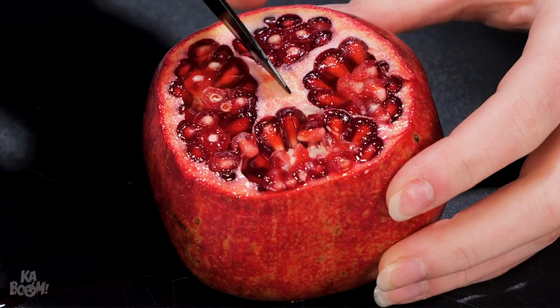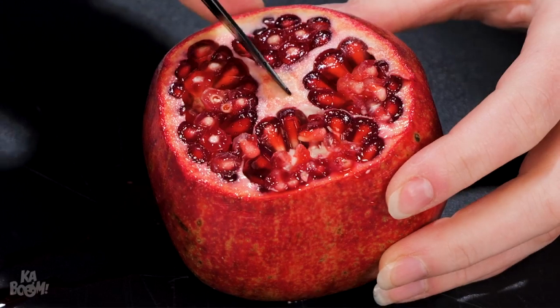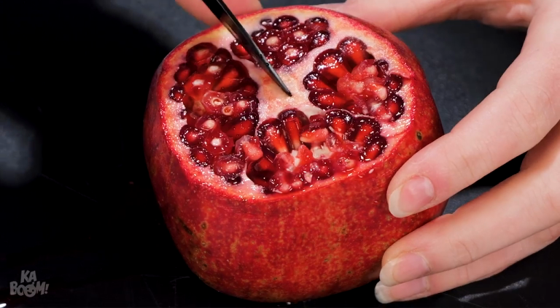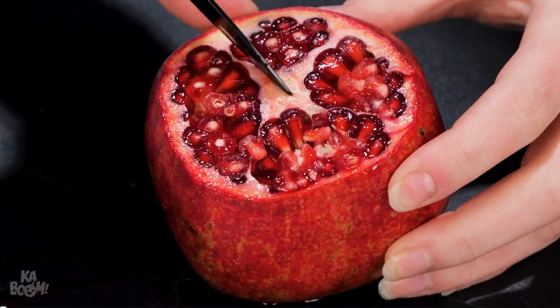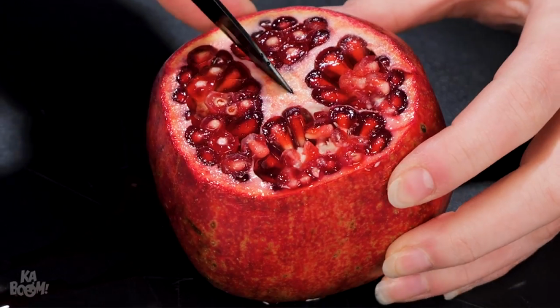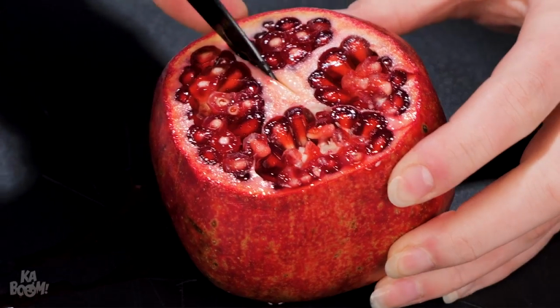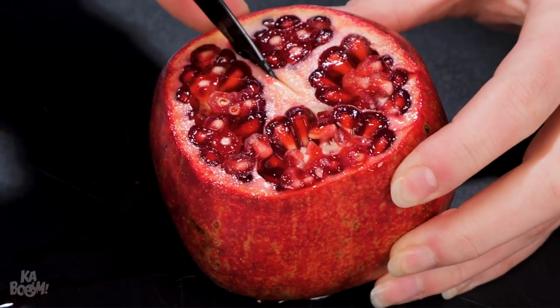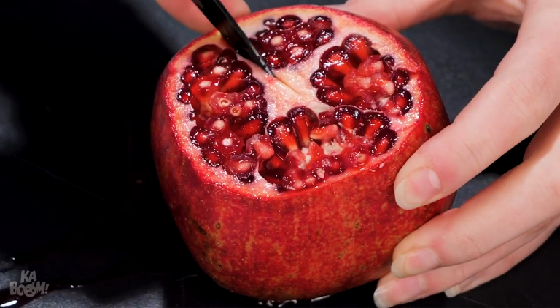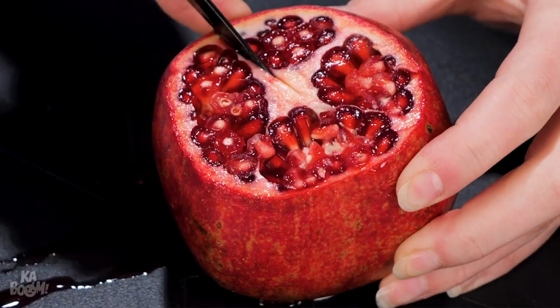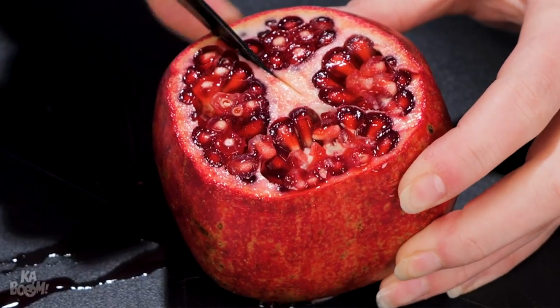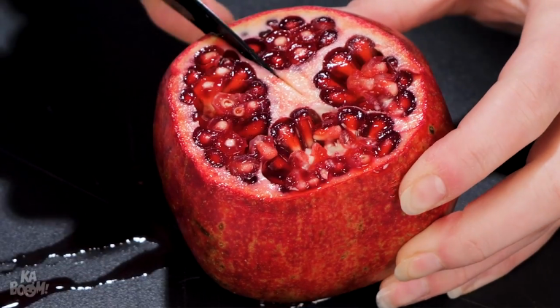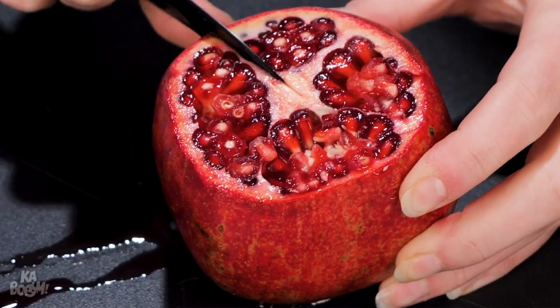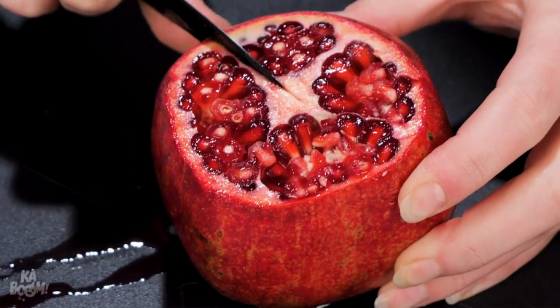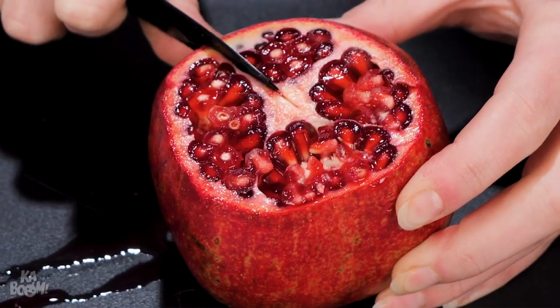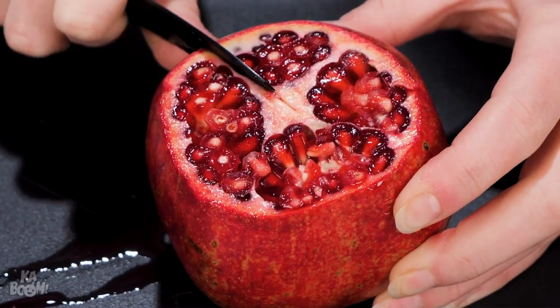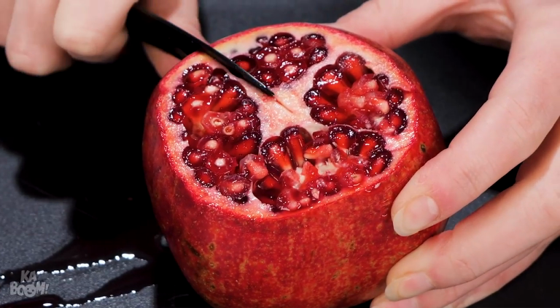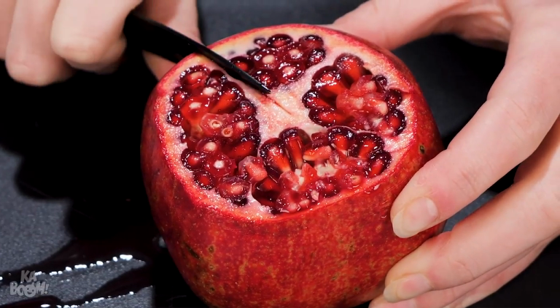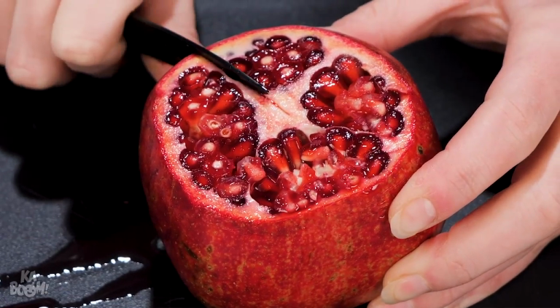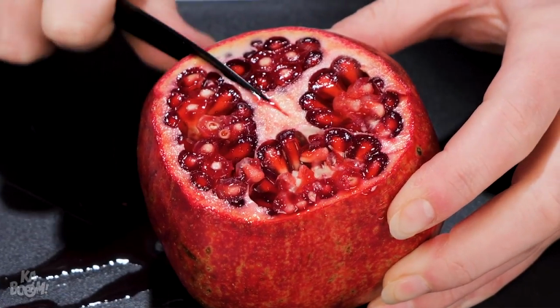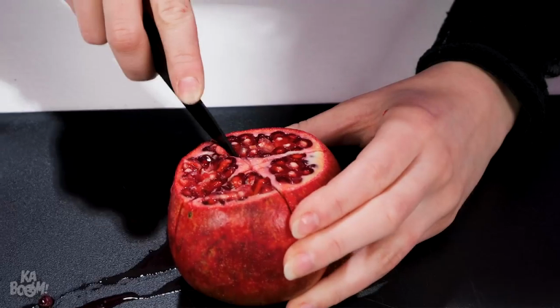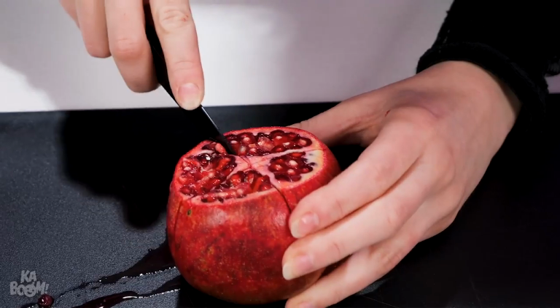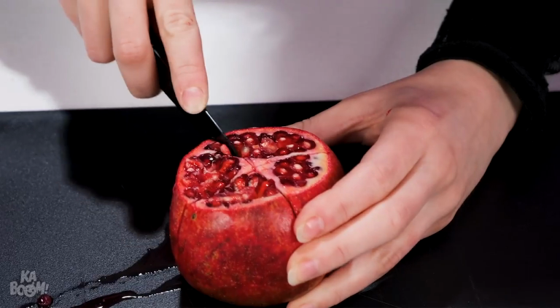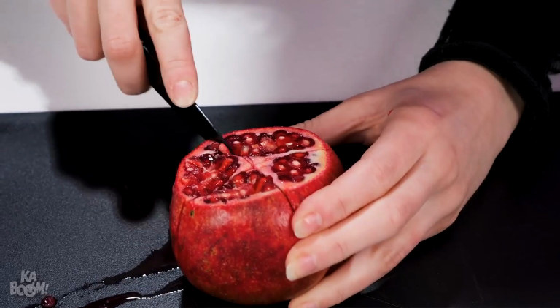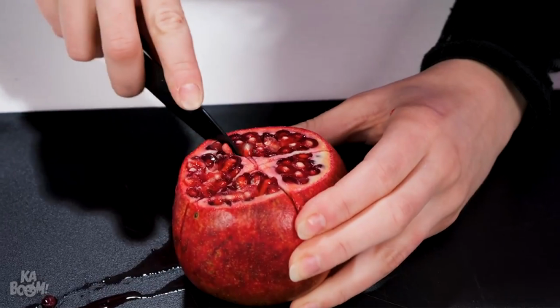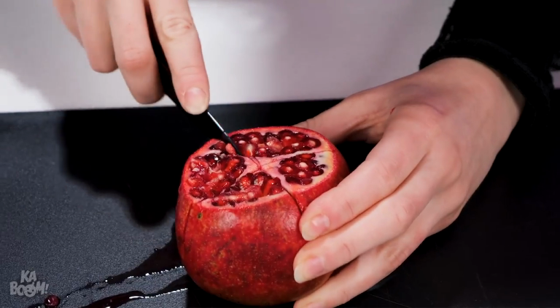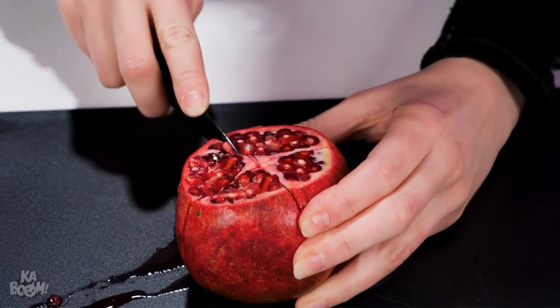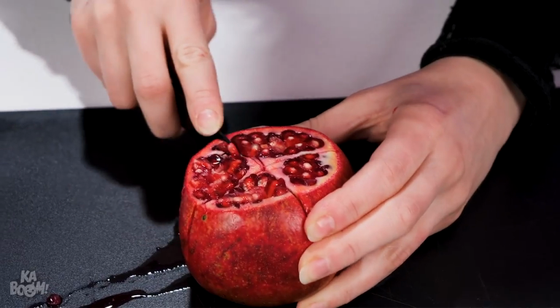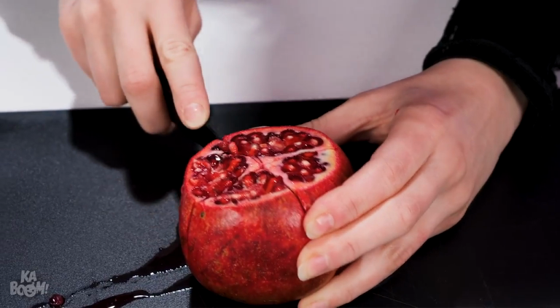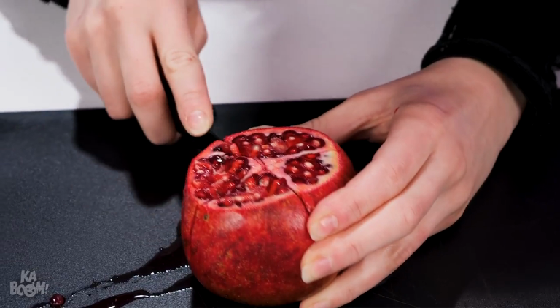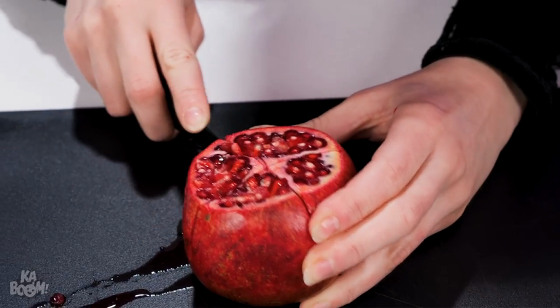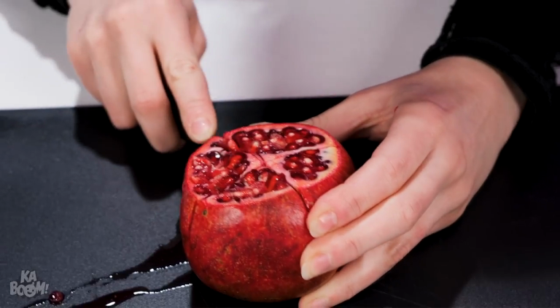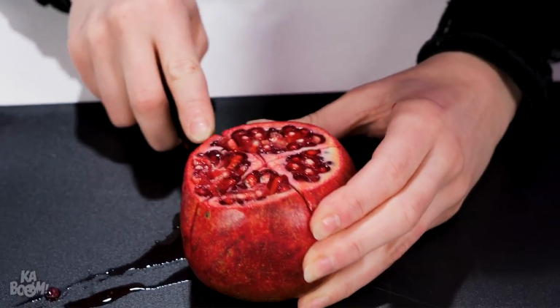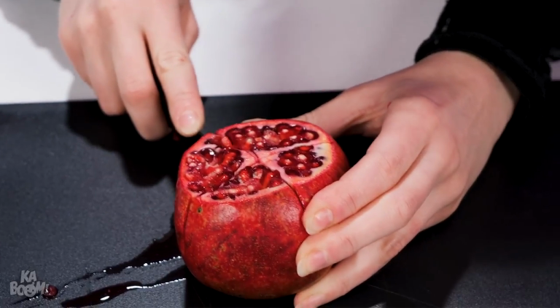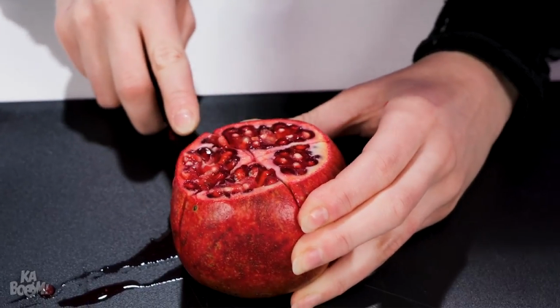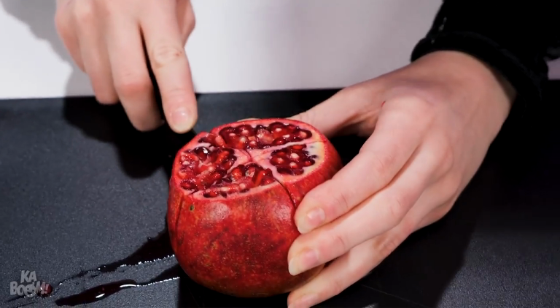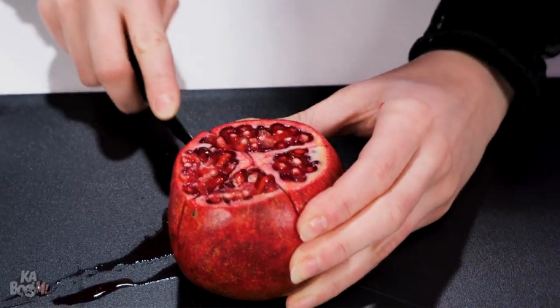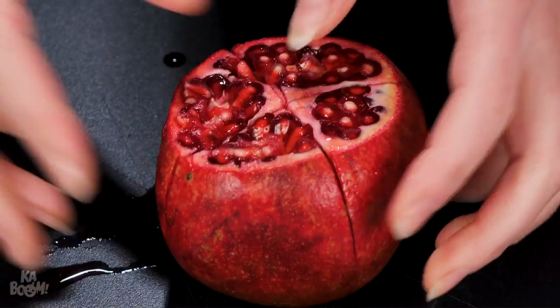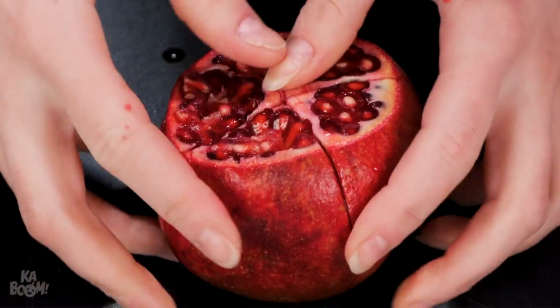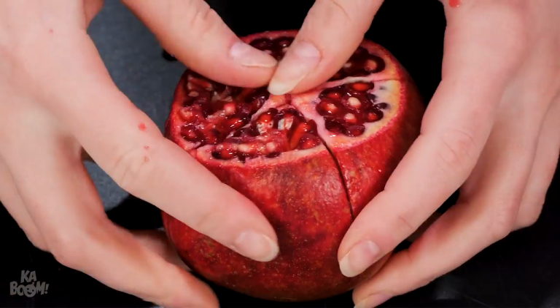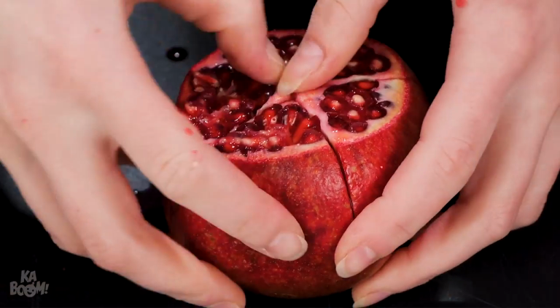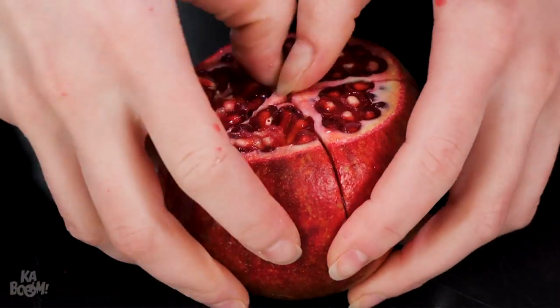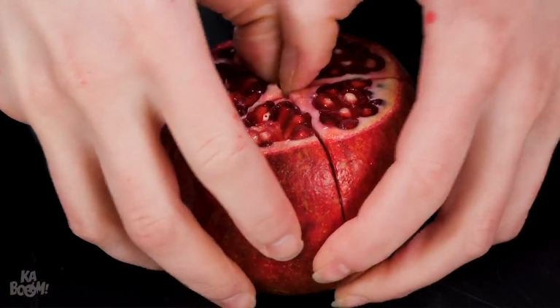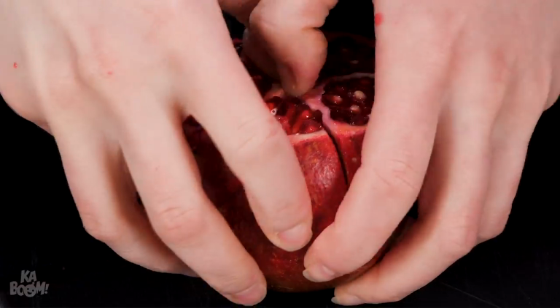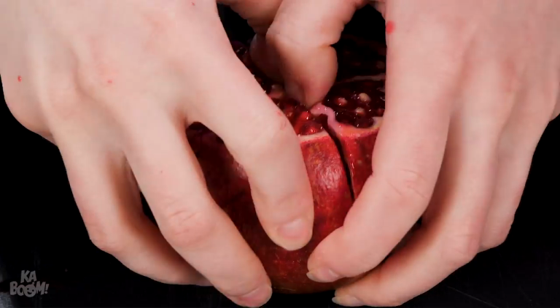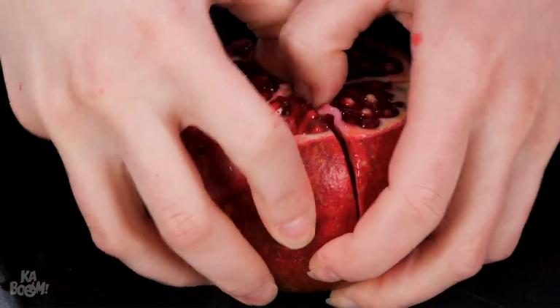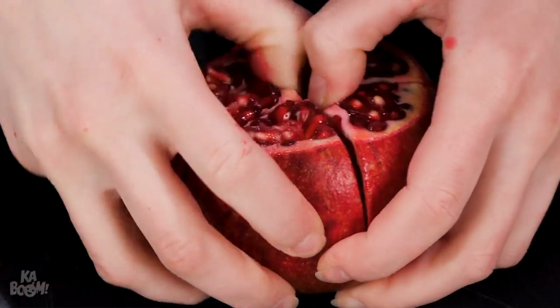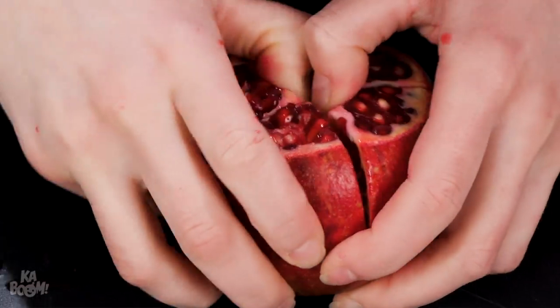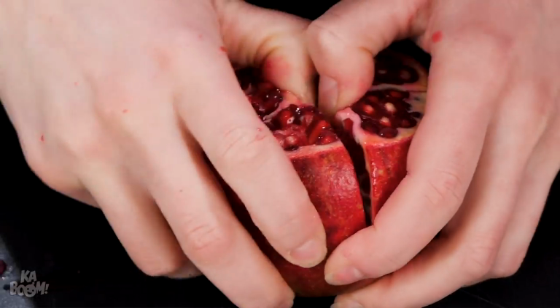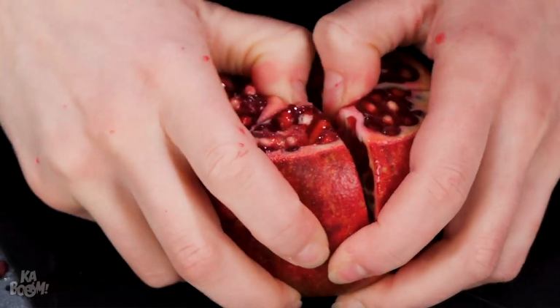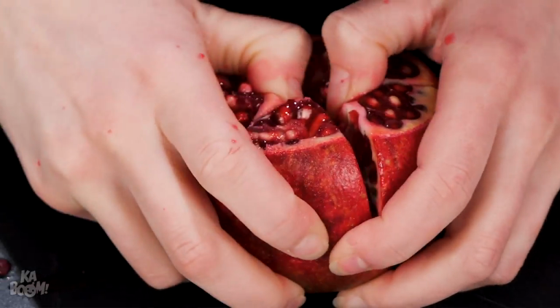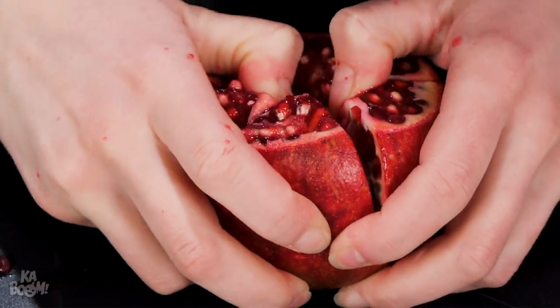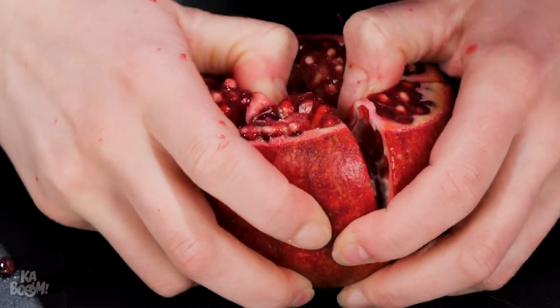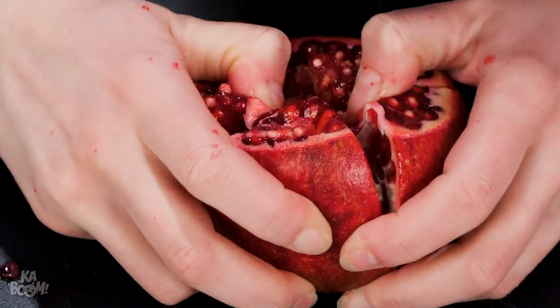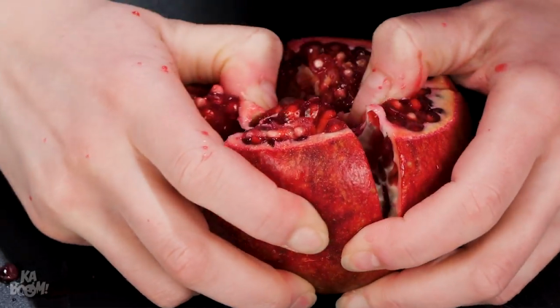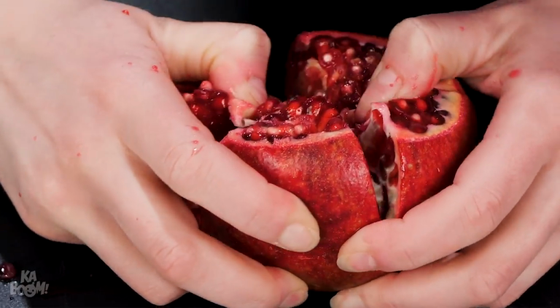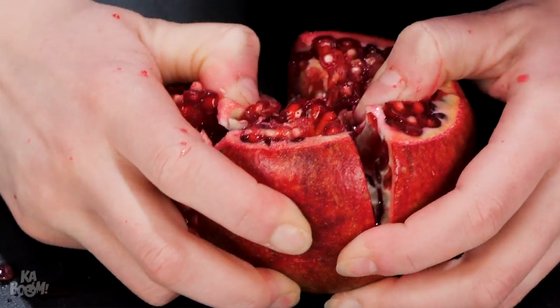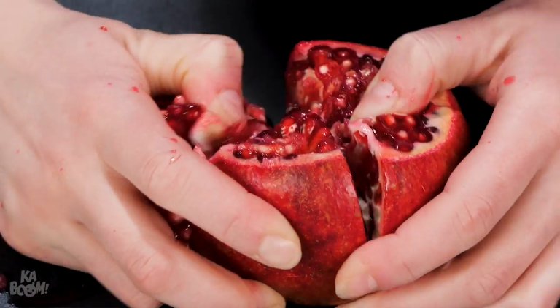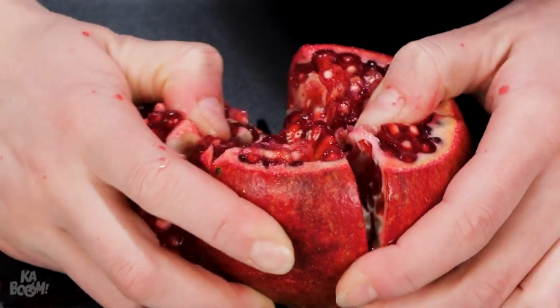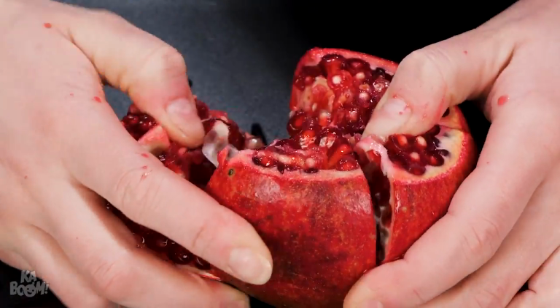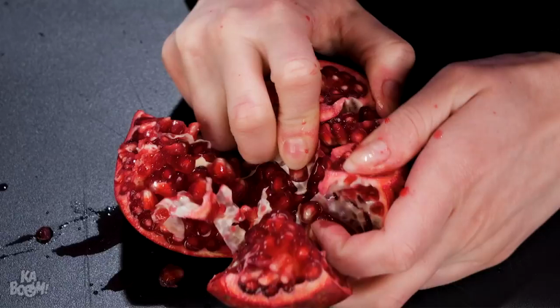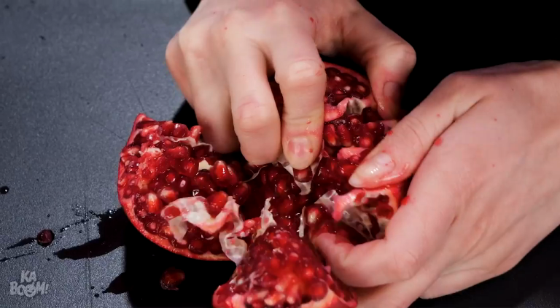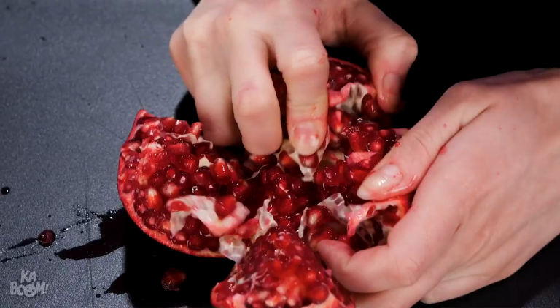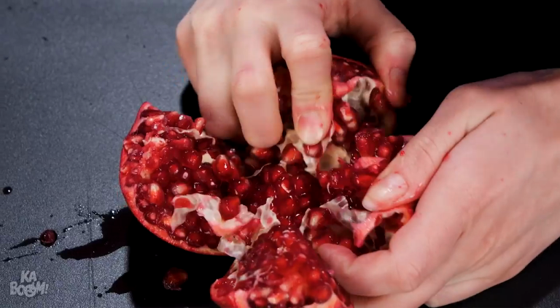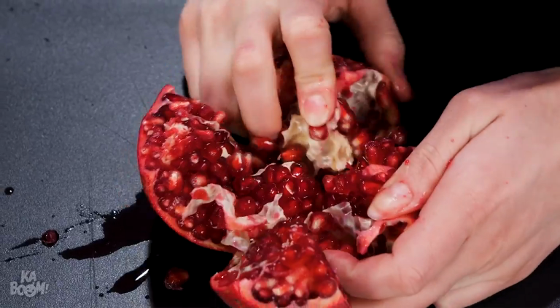Want some pomegranate juice? First, make a criss-cross slice. And then peel it apart.